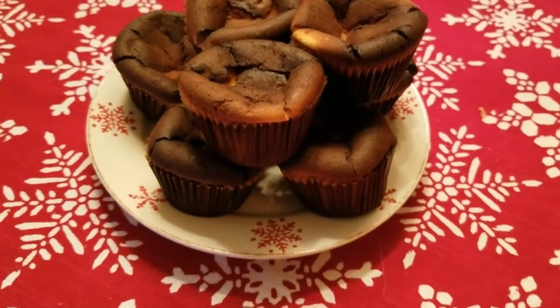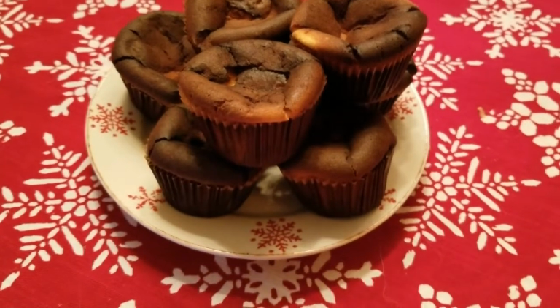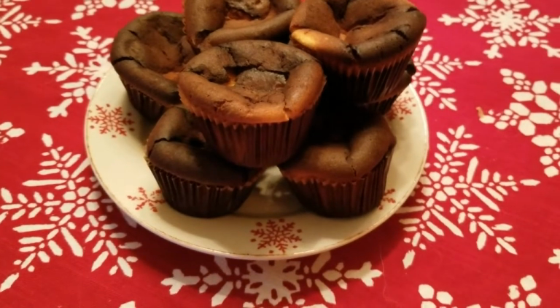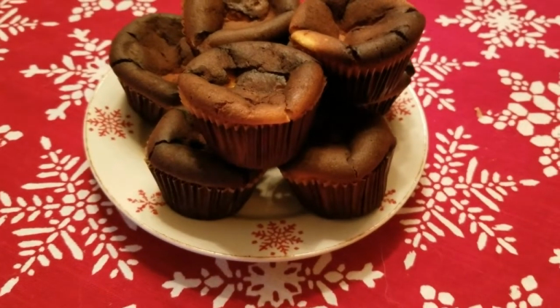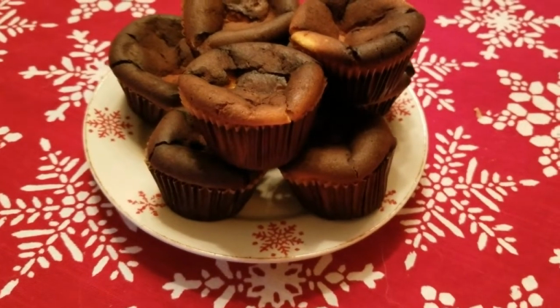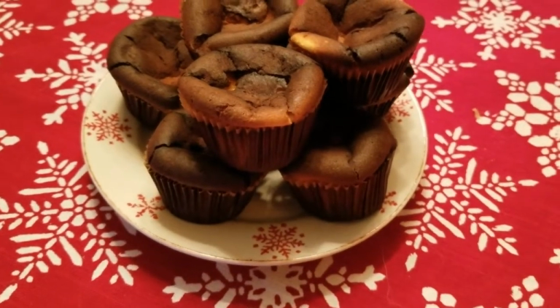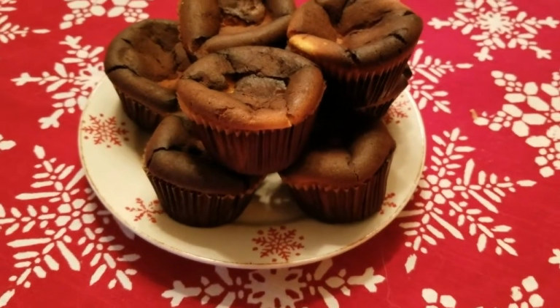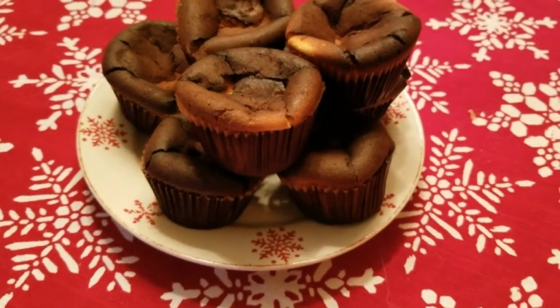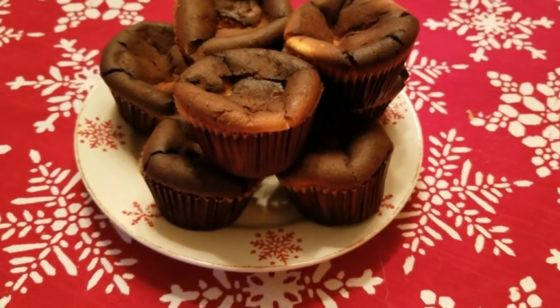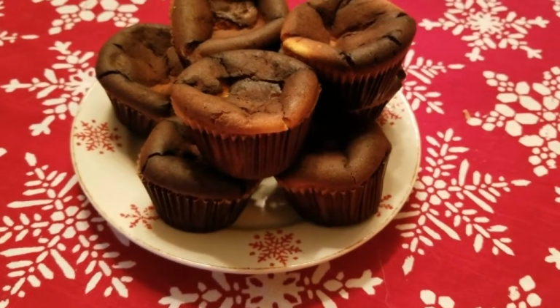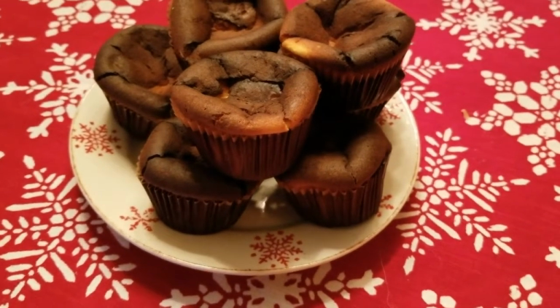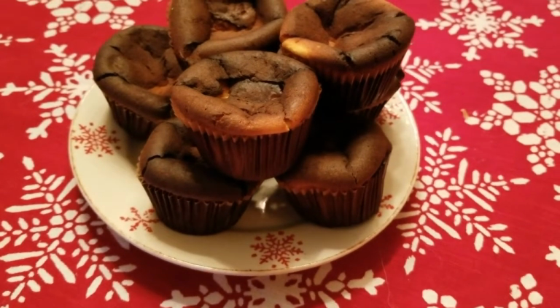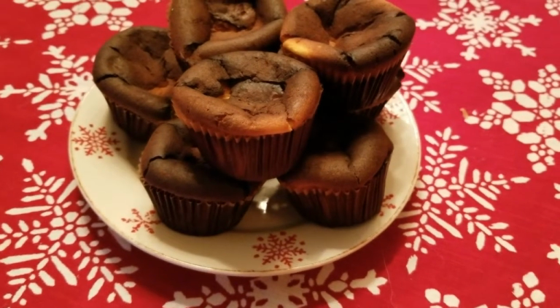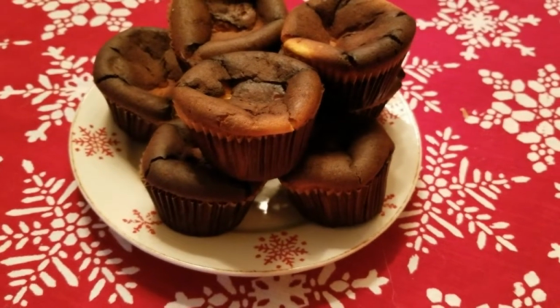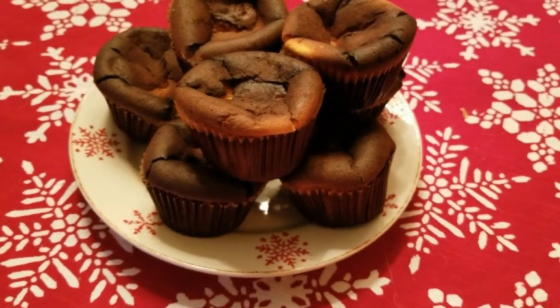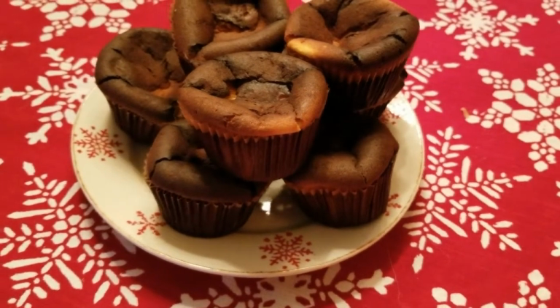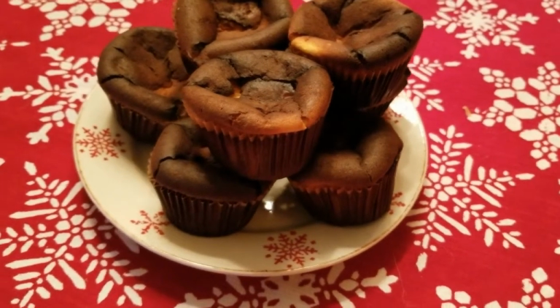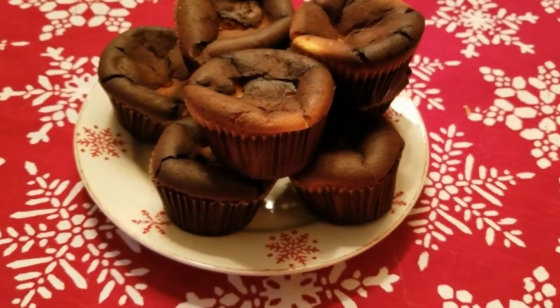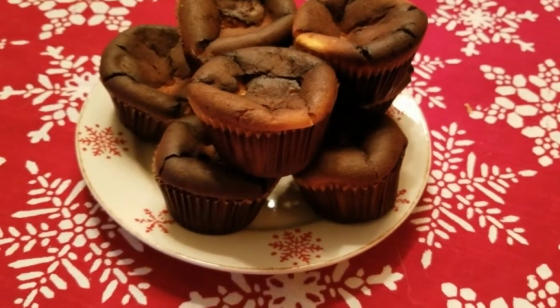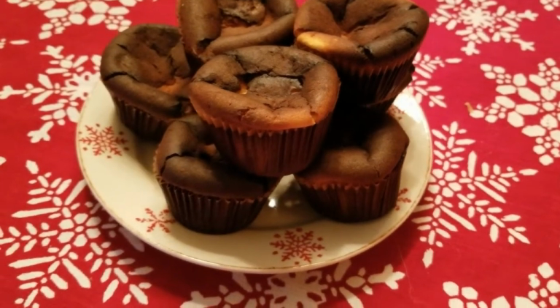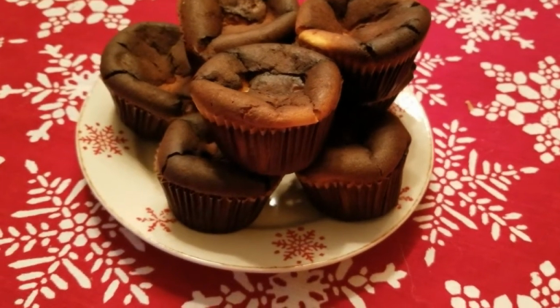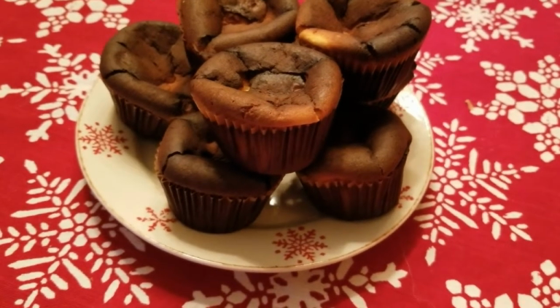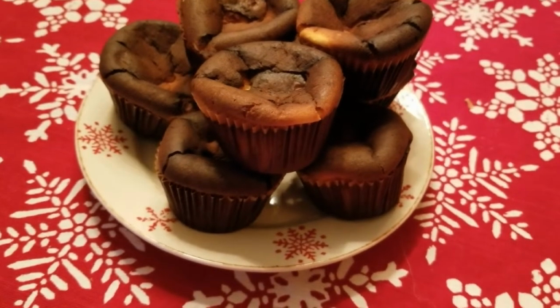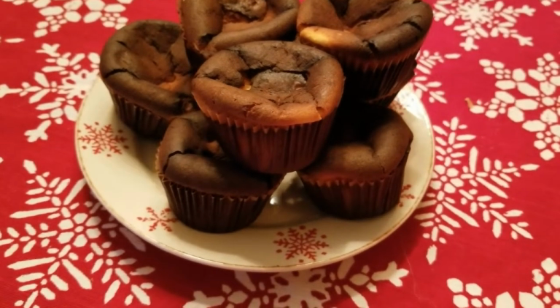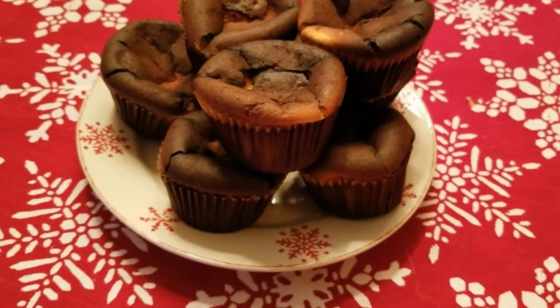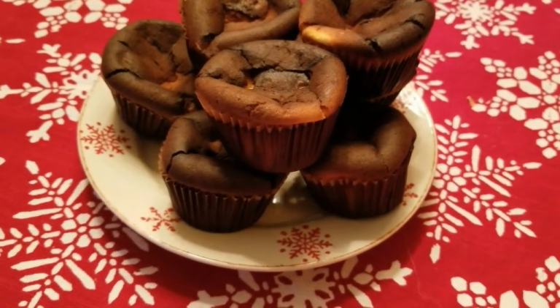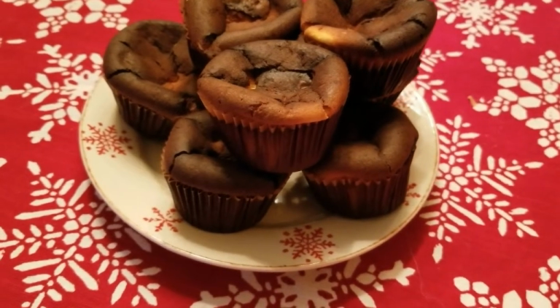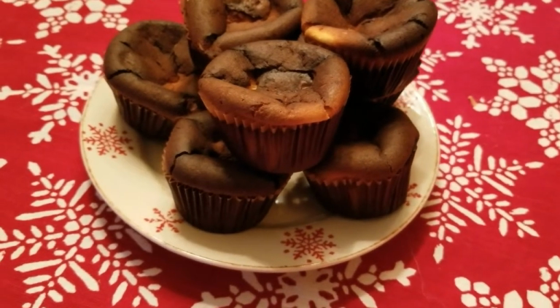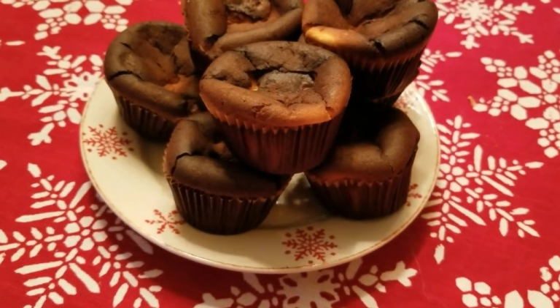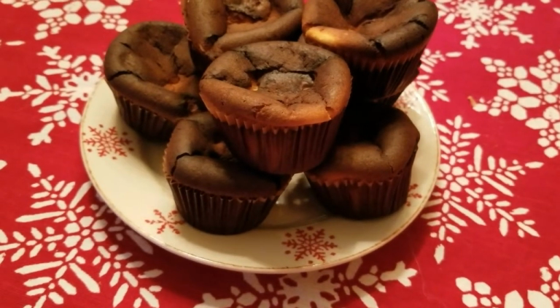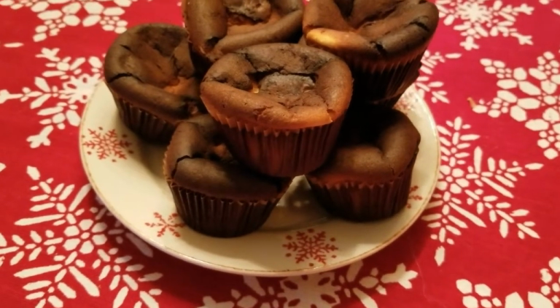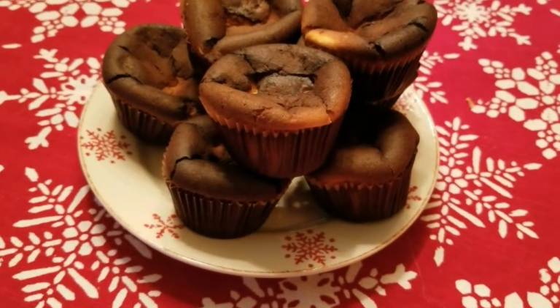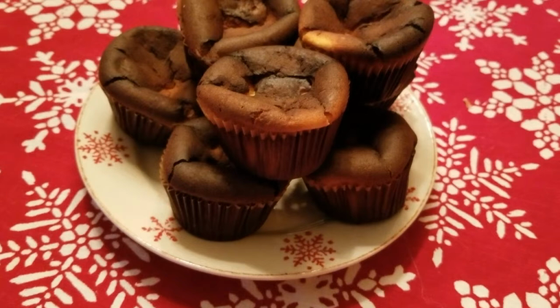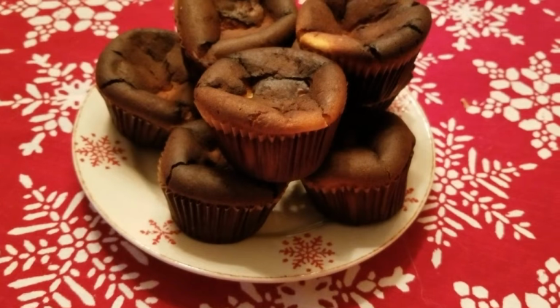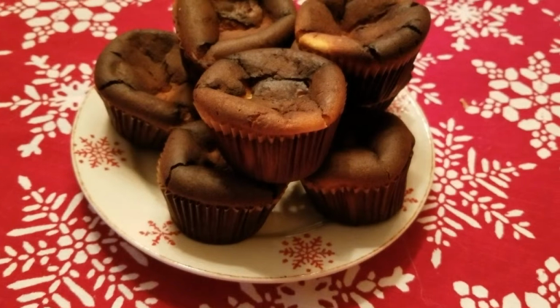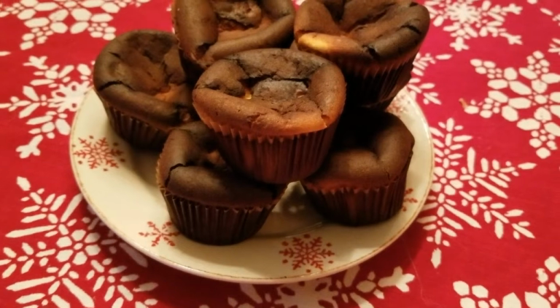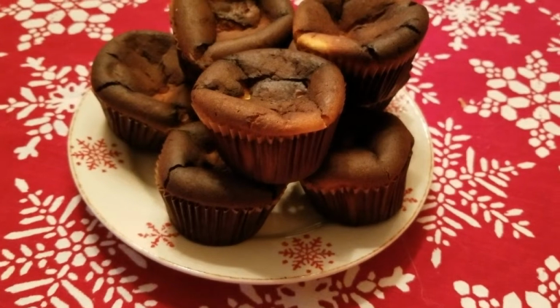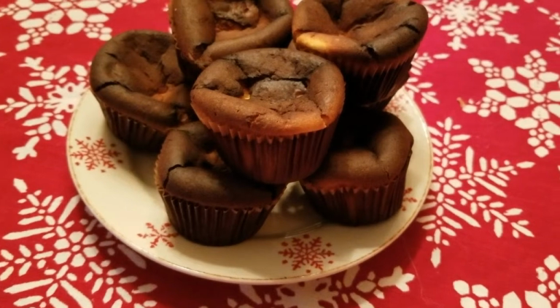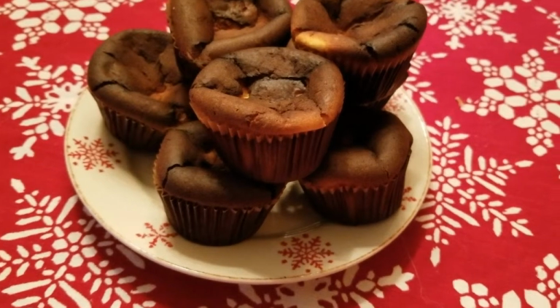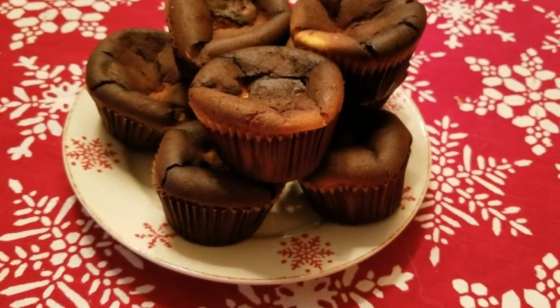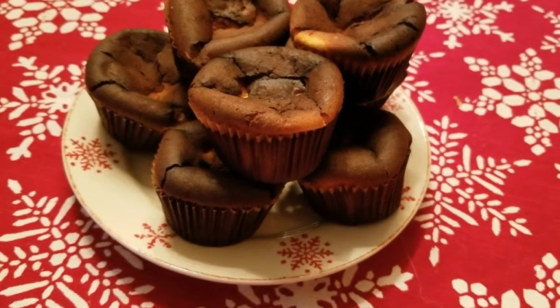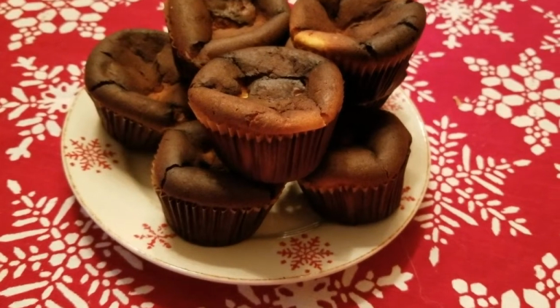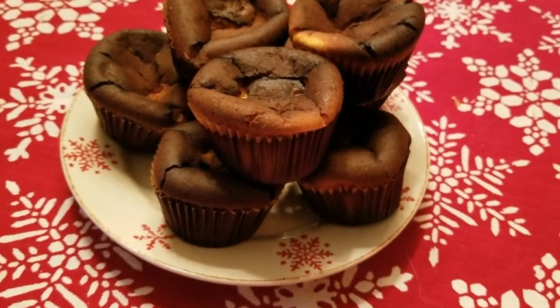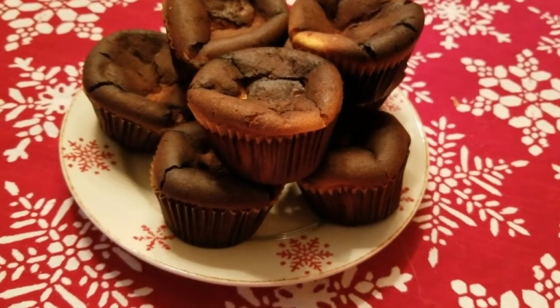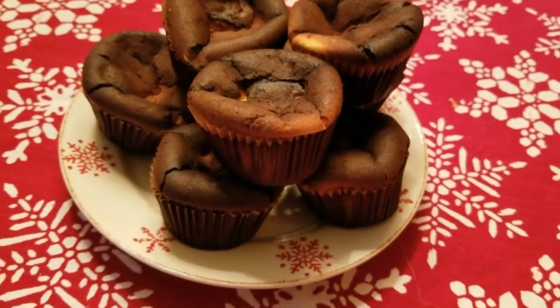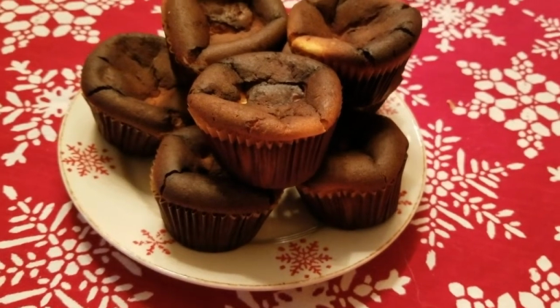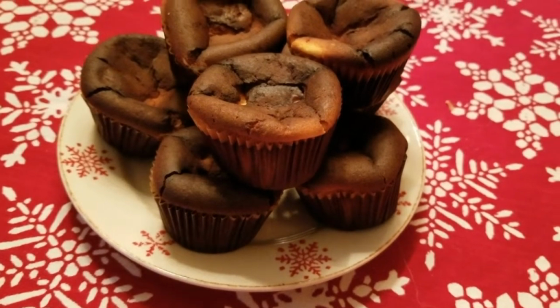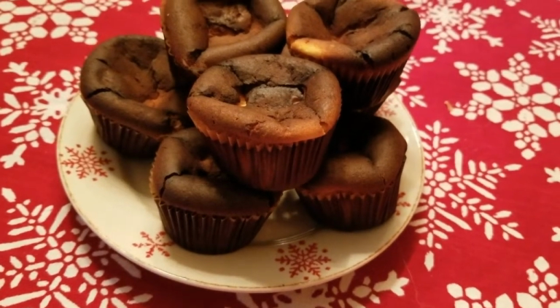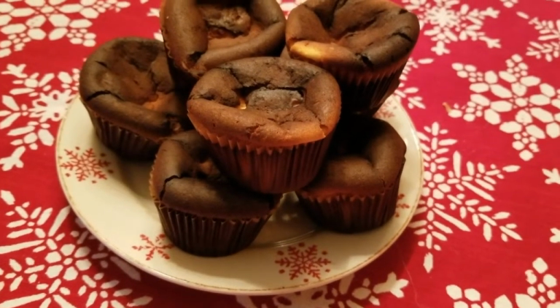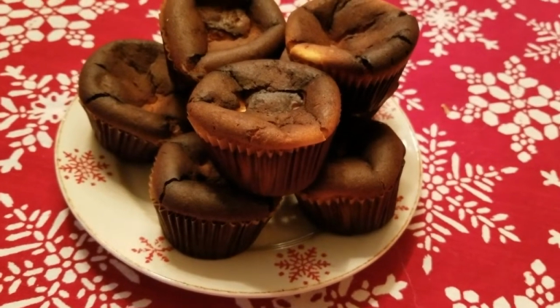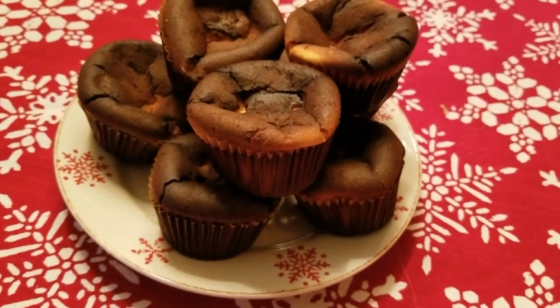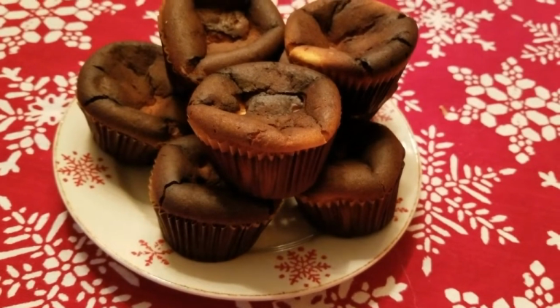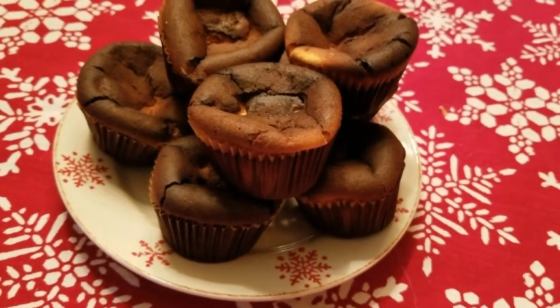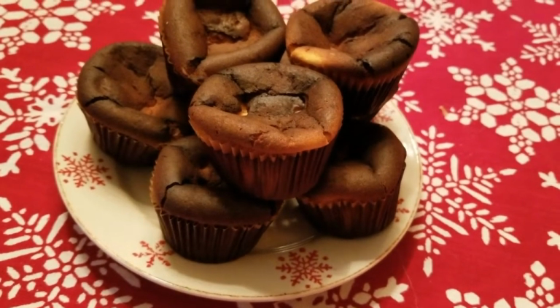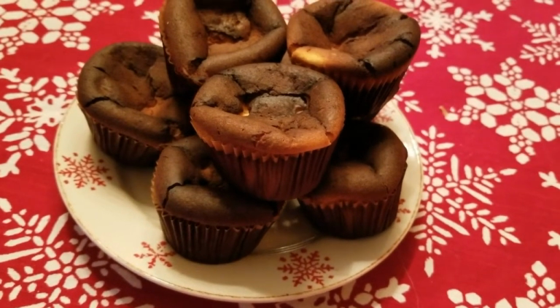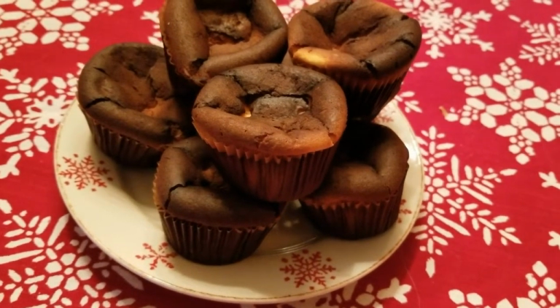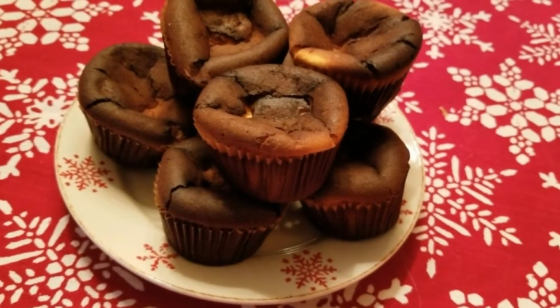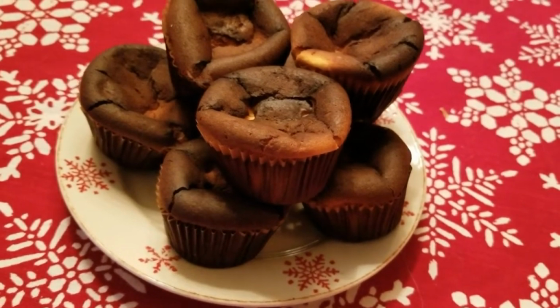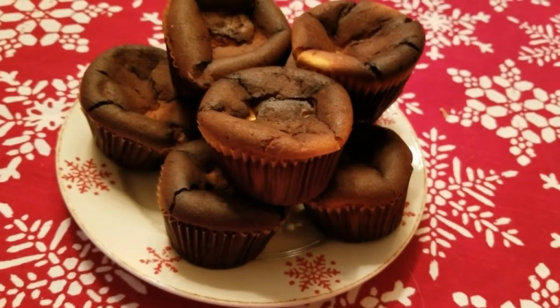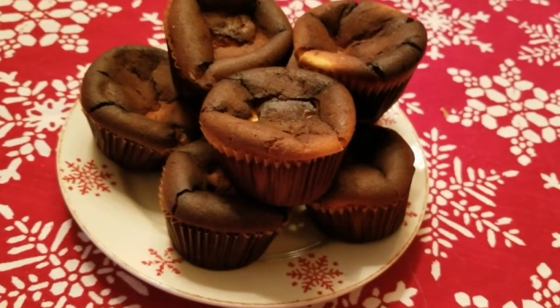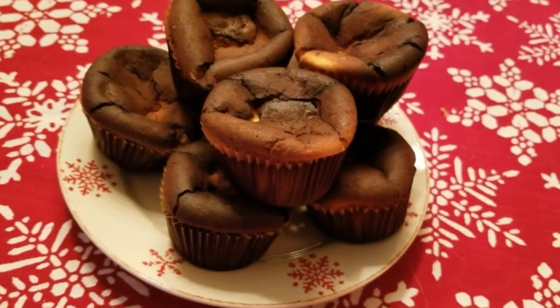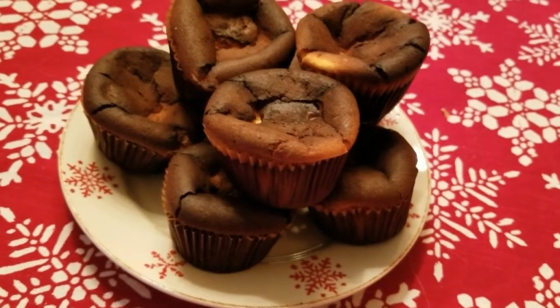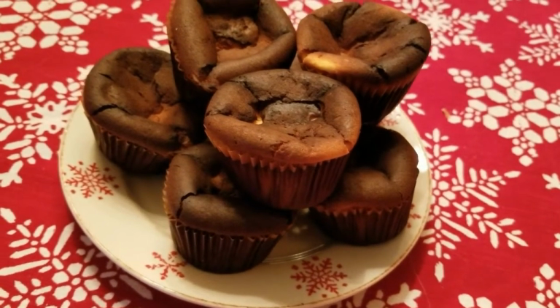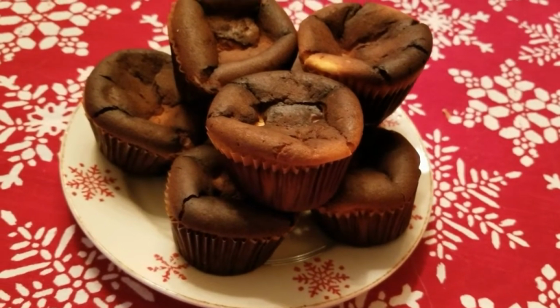And for my sugar-free keto-friendly eggnog recipe, click over here on the box to the left. Happy Holidays!